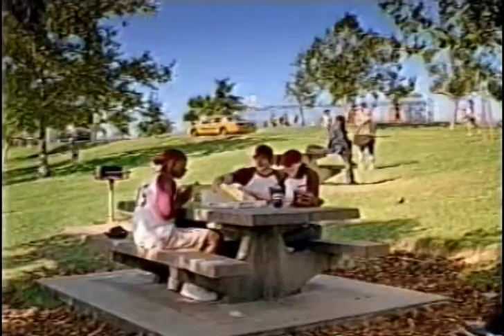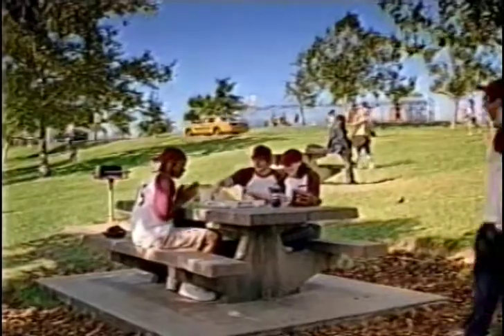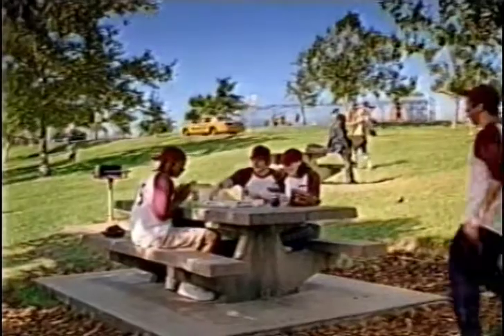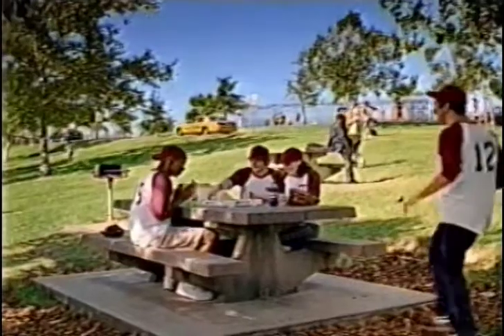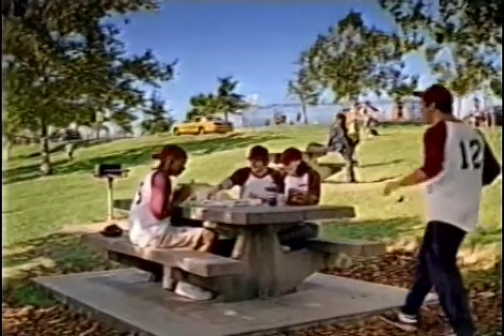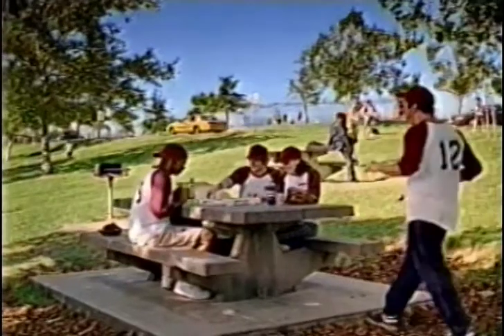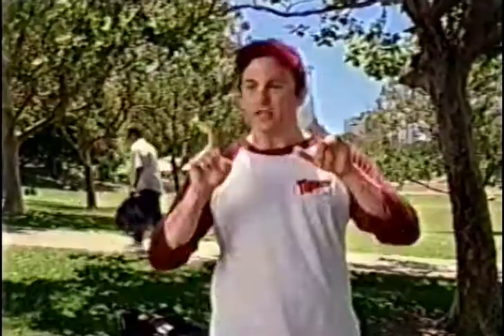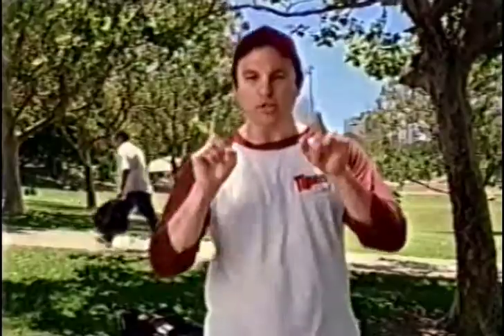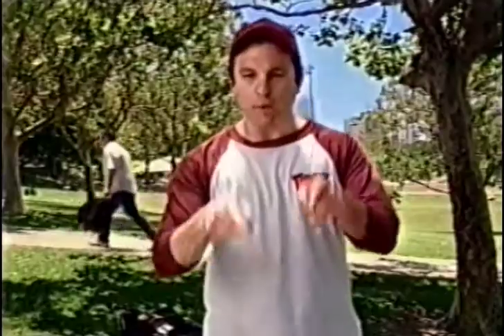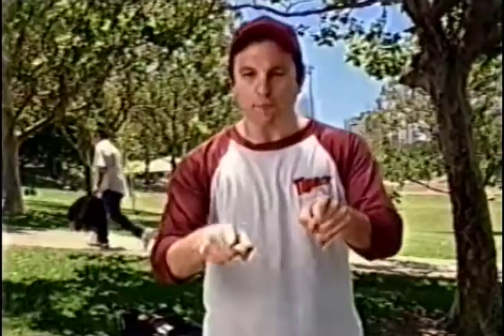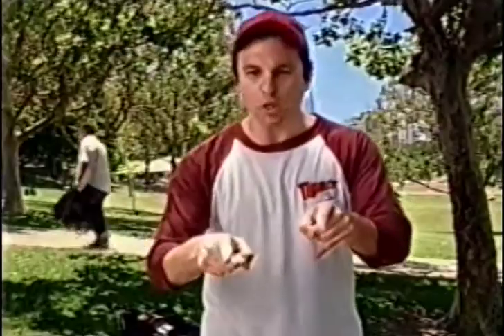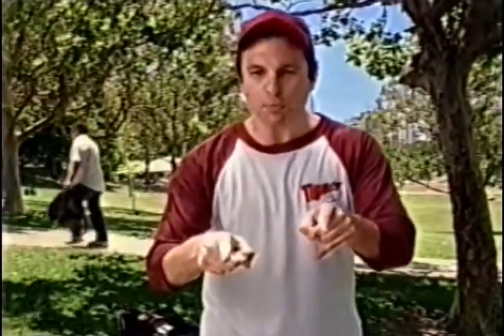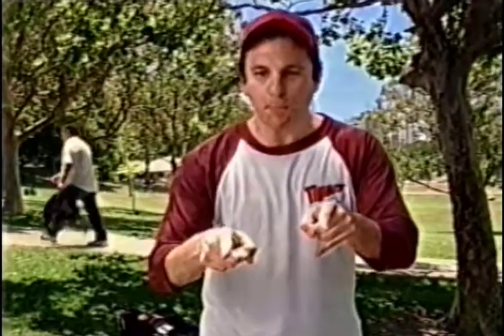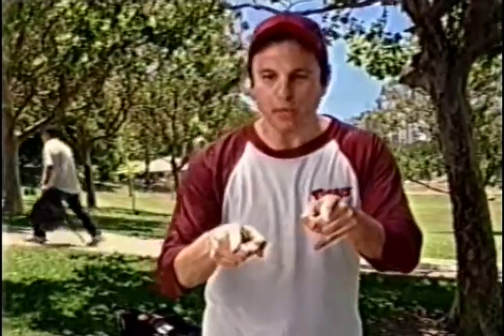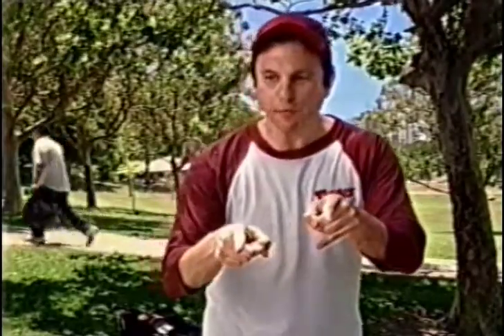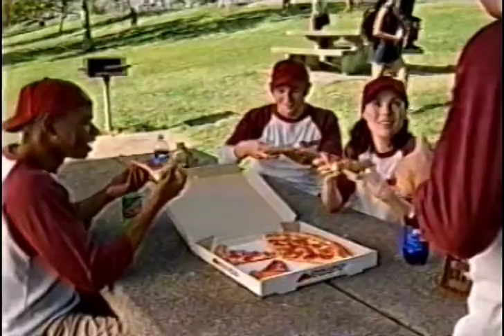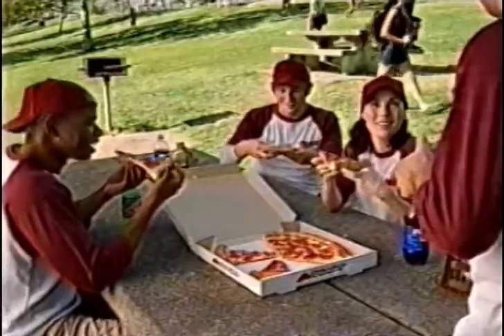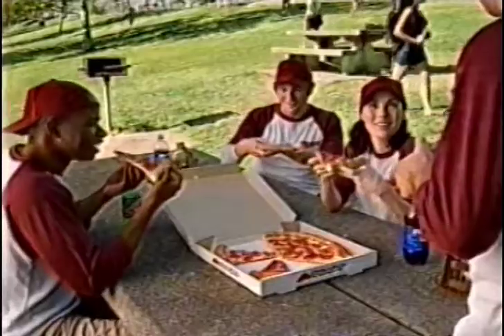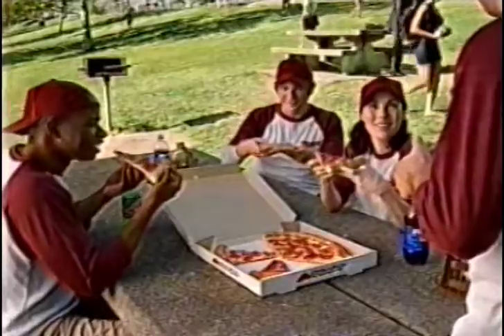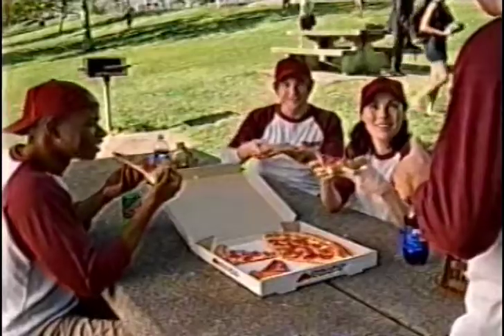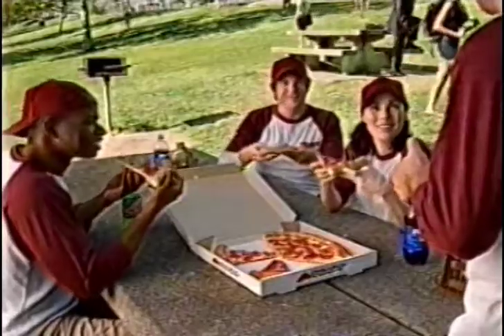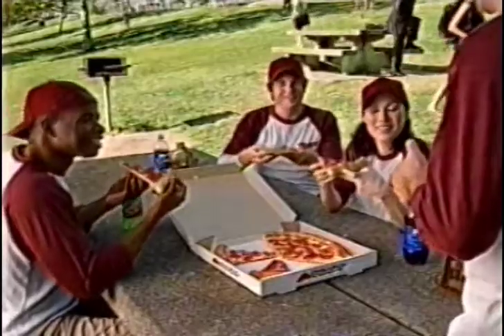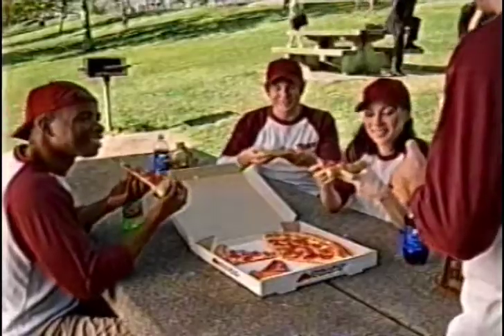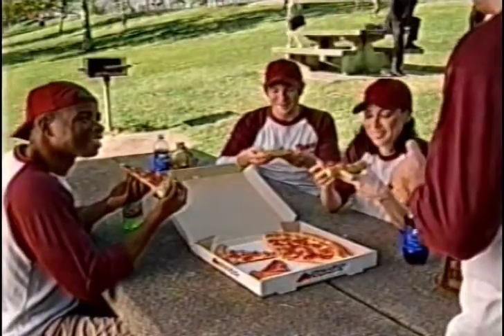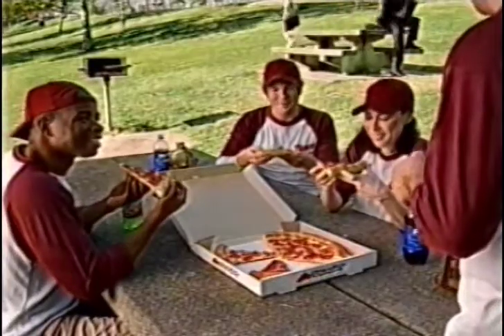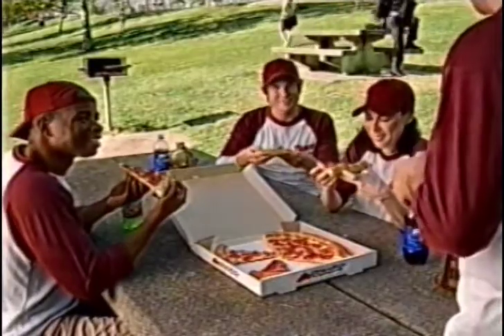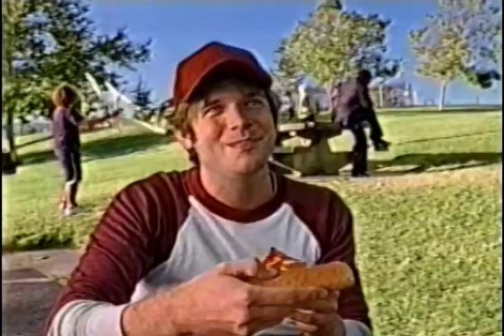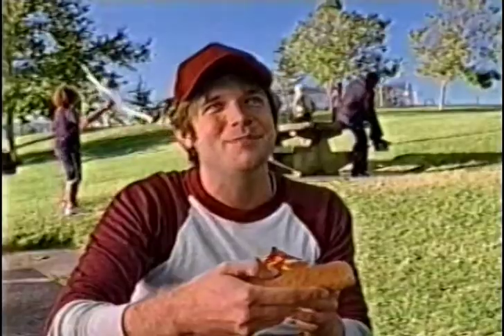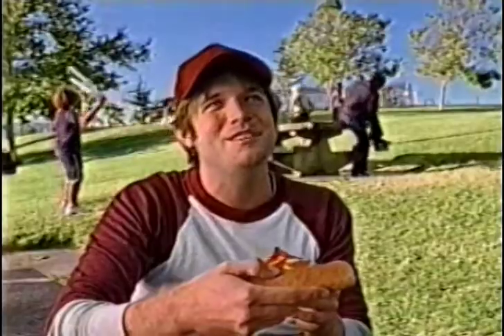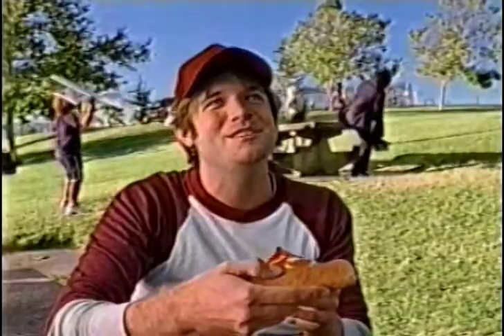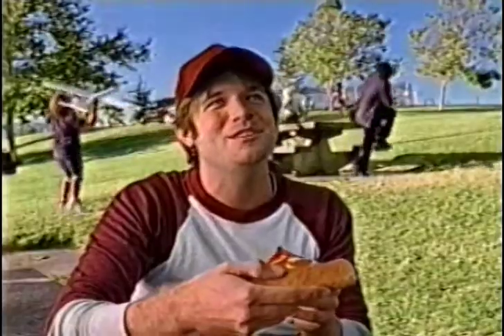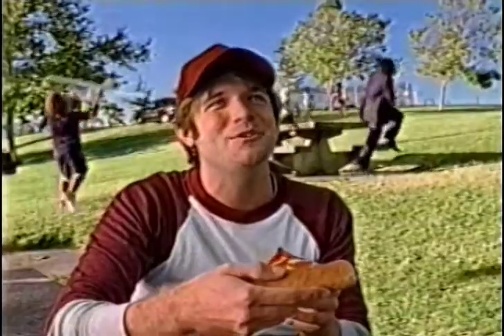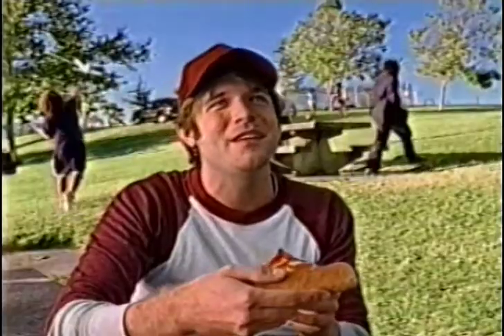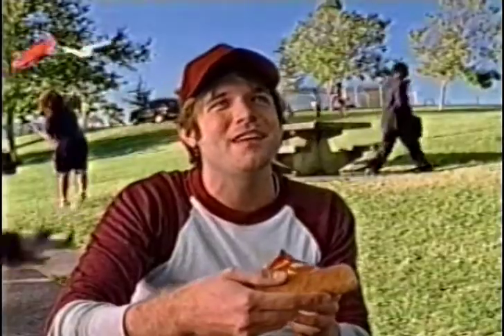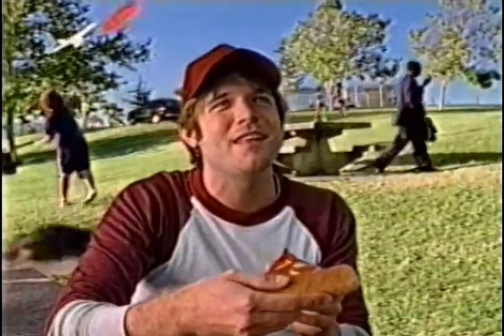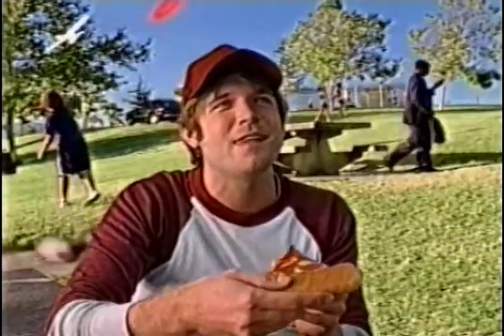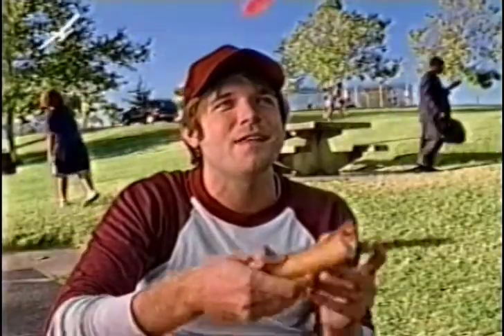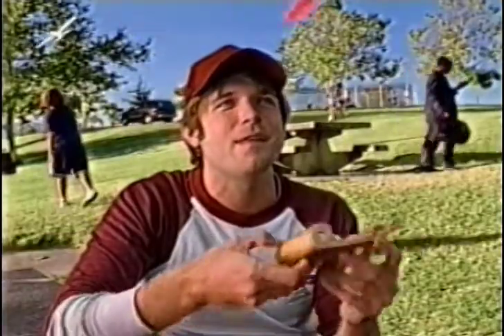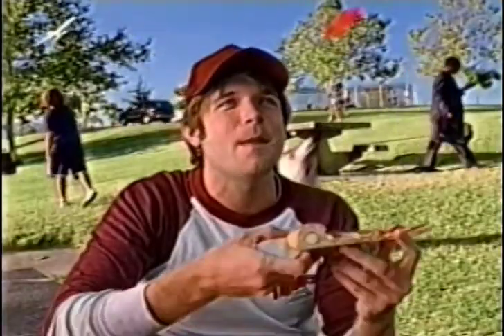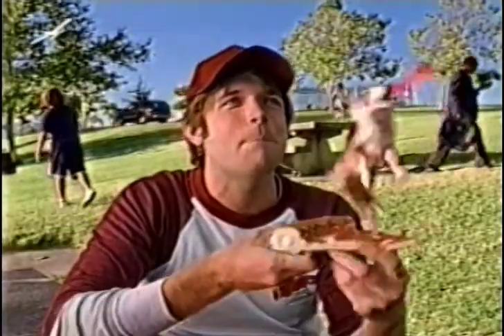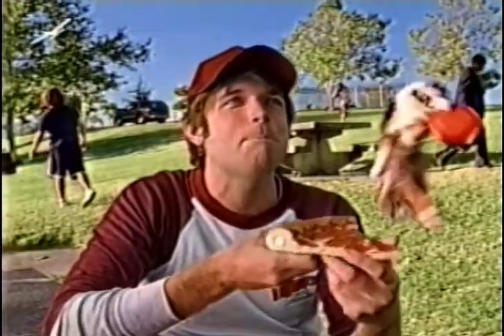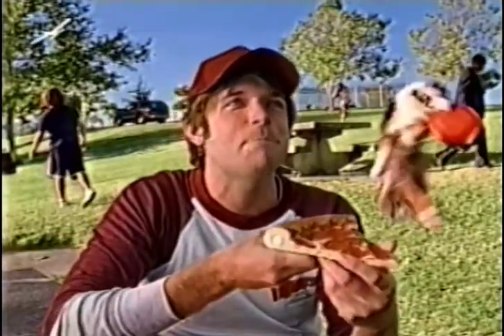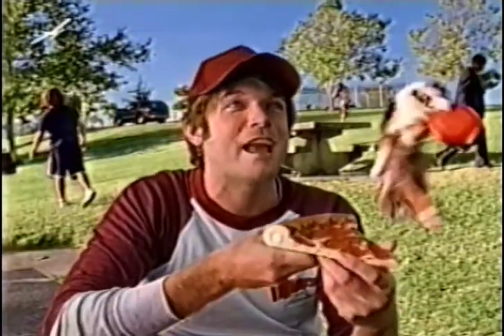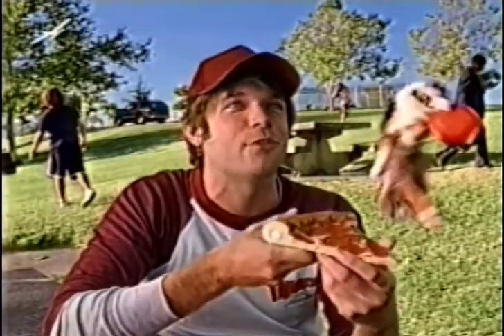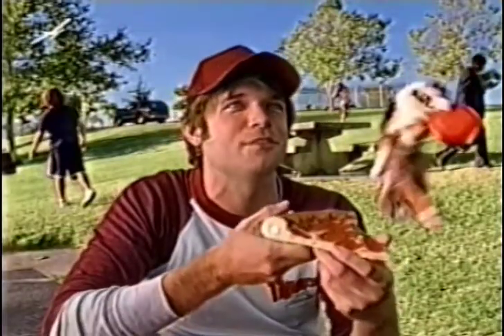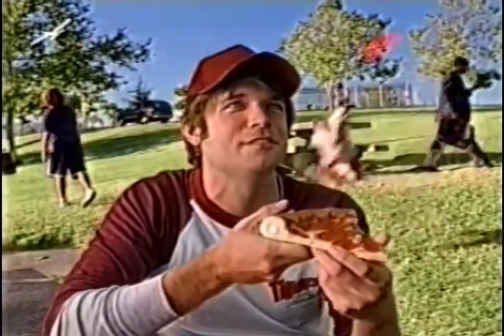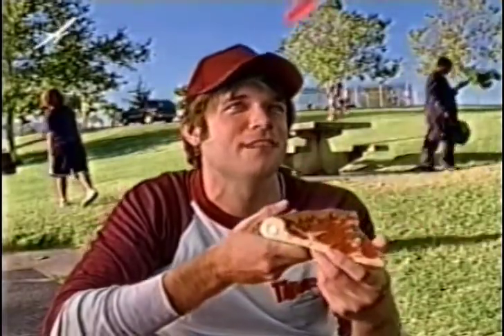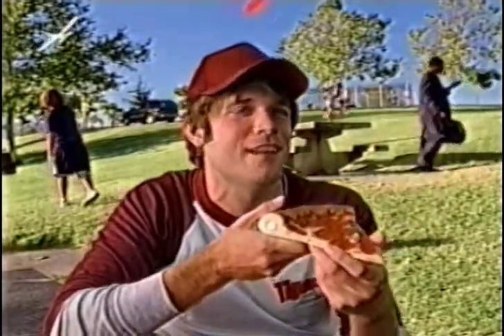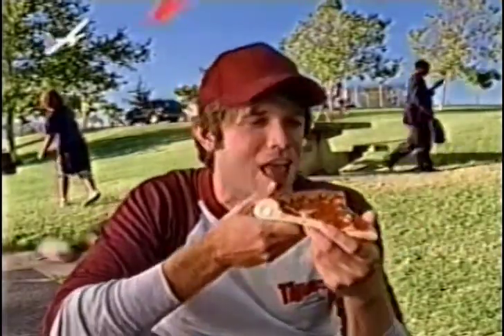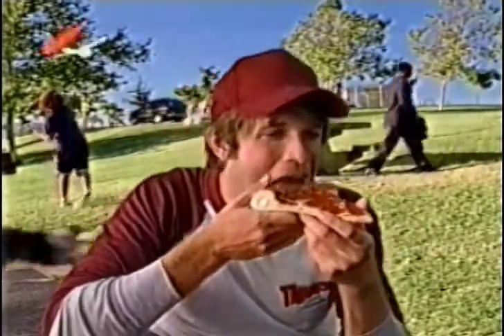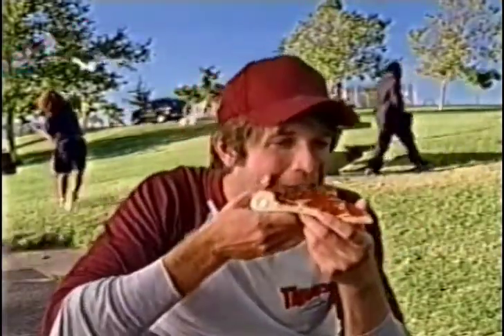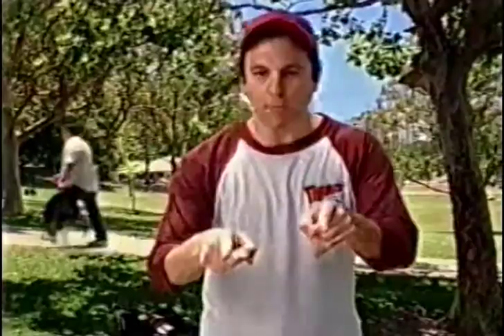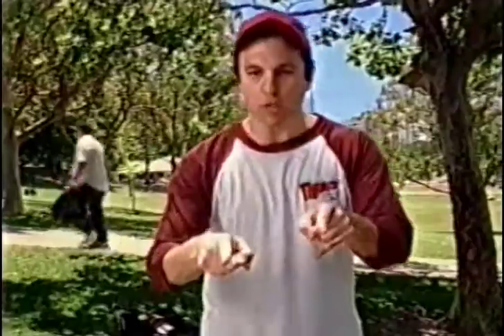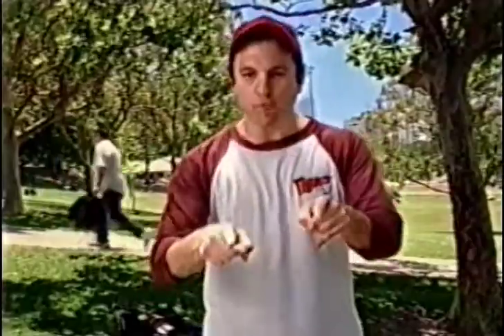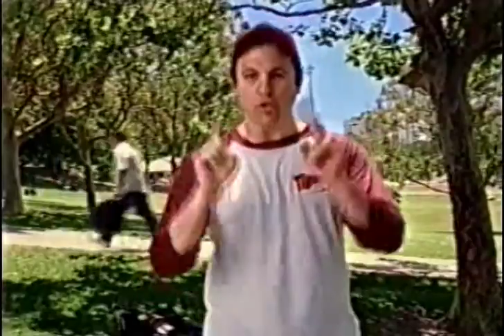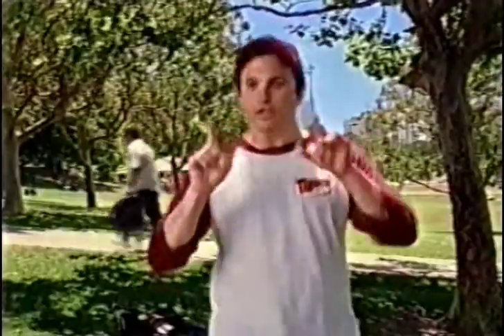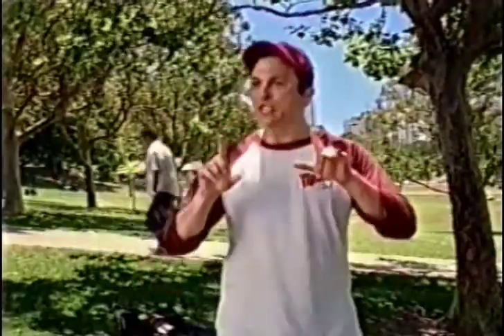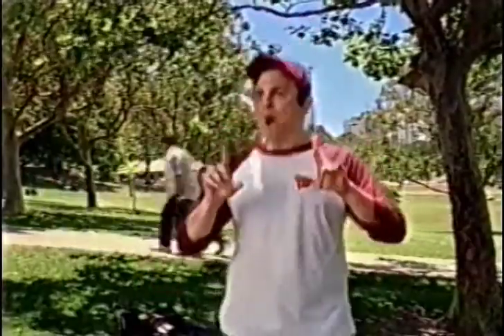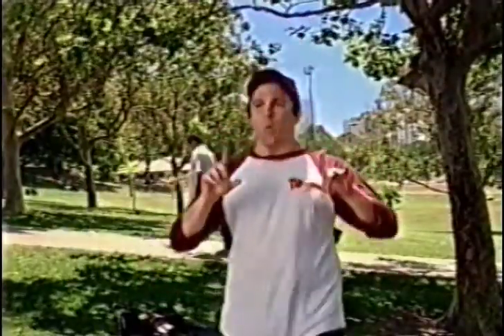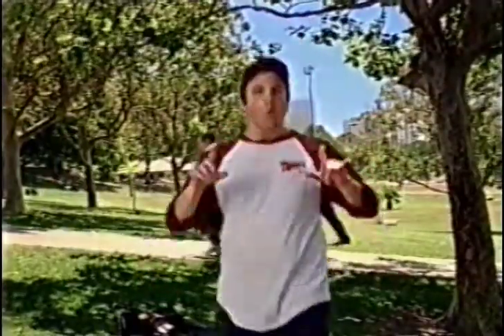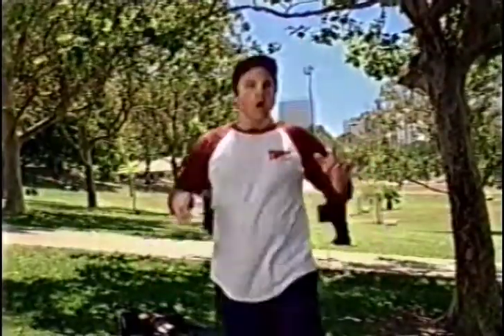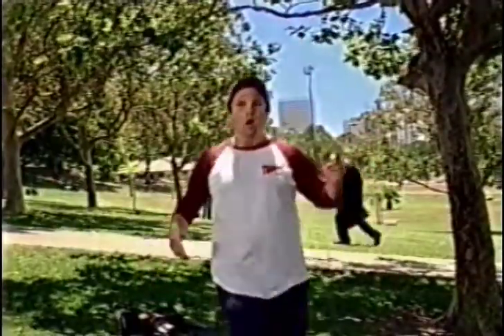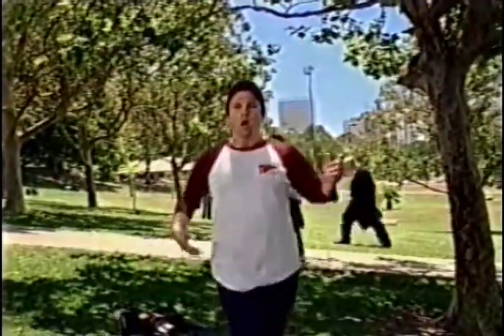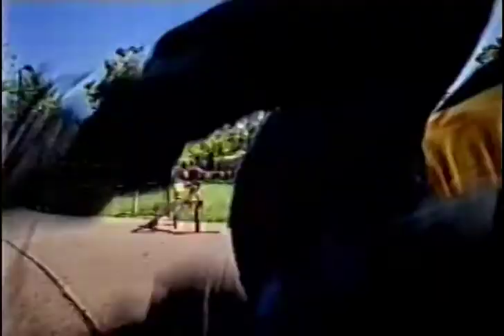Wow, is that a stuffed crust pizza from Pizza Hut? Yup, the pizza you eat backwards. Pizza Hut? Pizza stuffed crust. Wow.